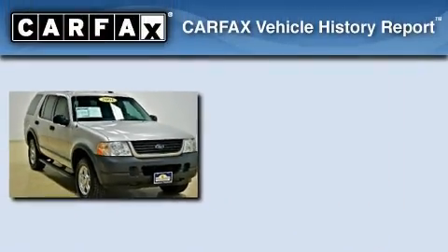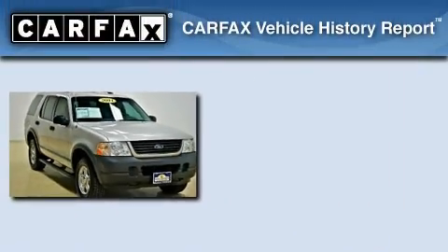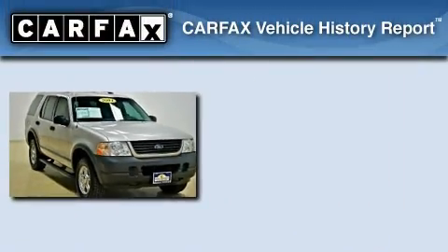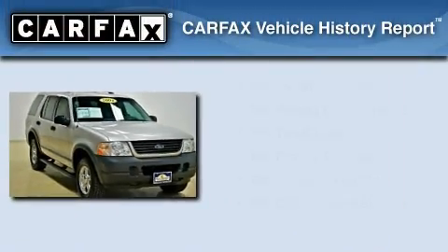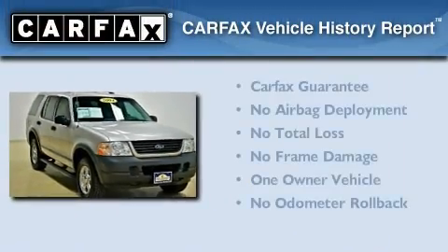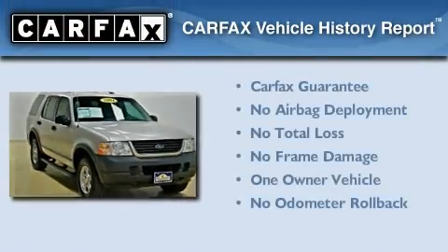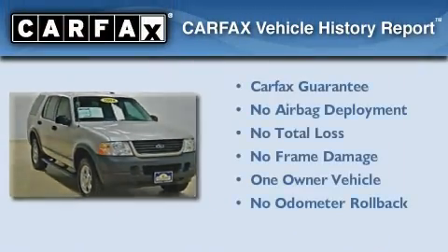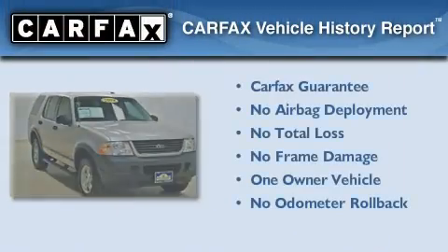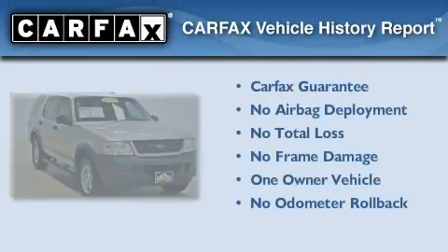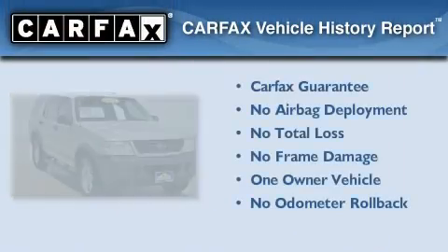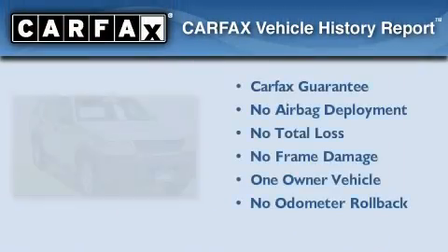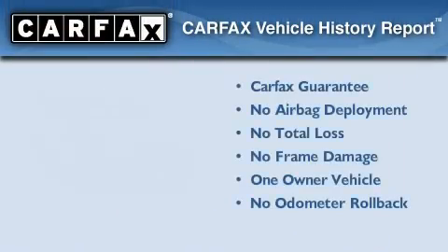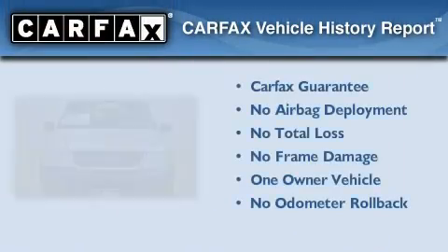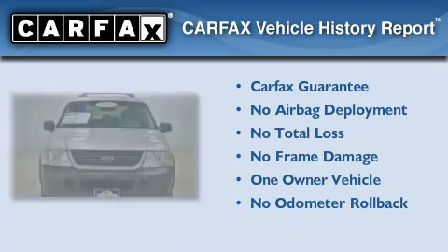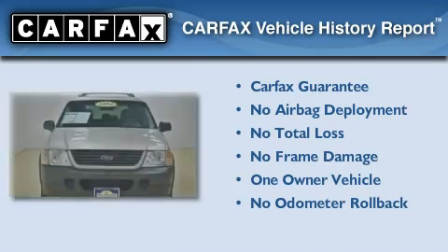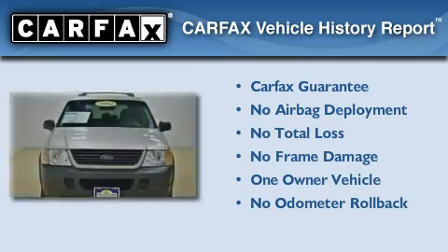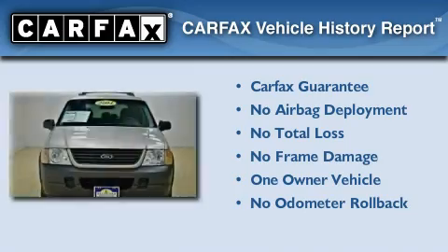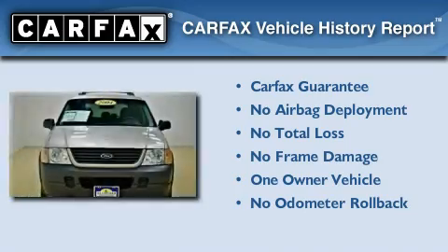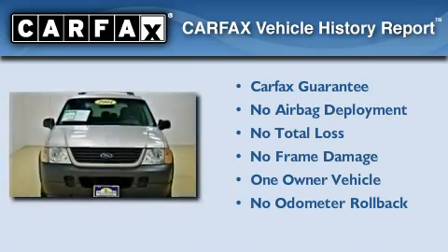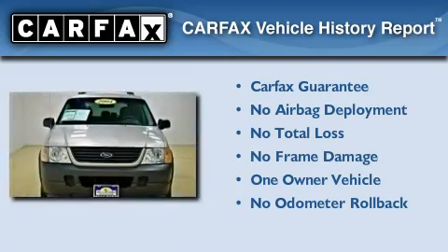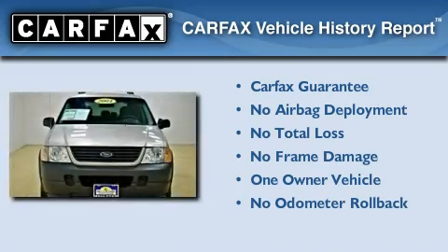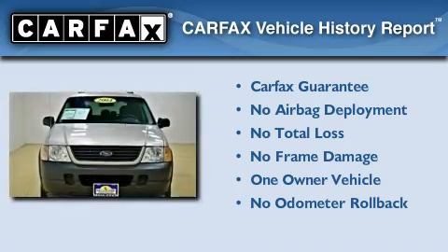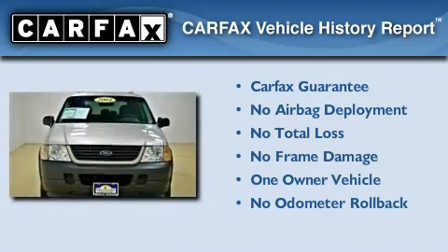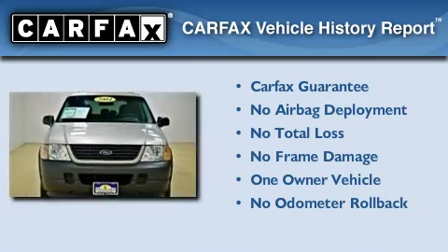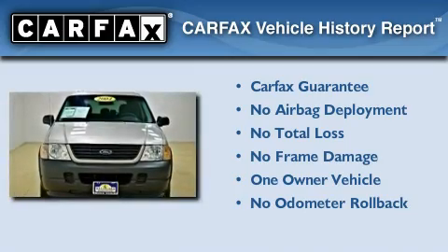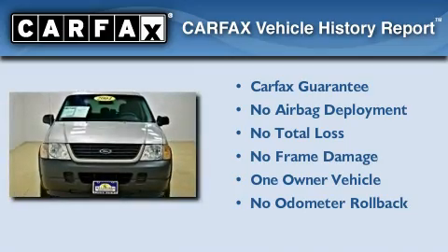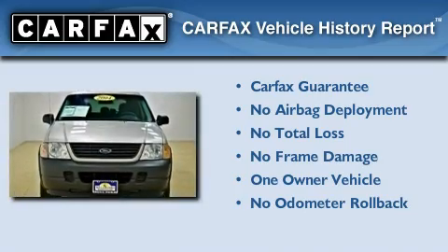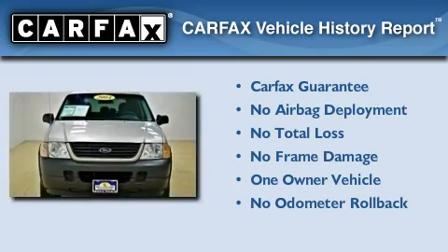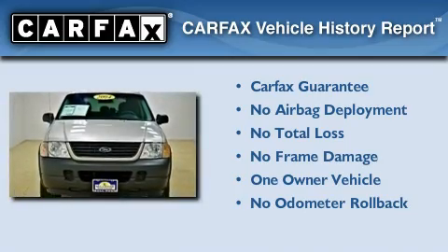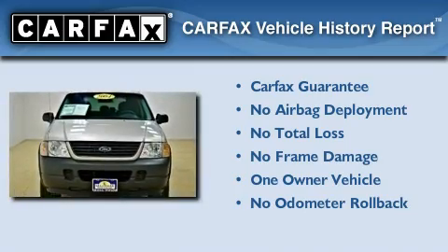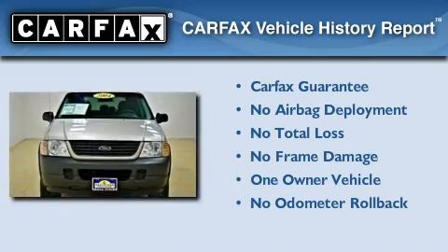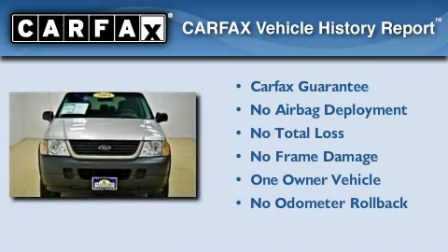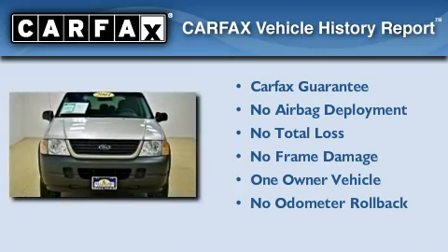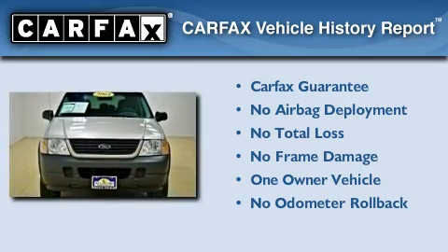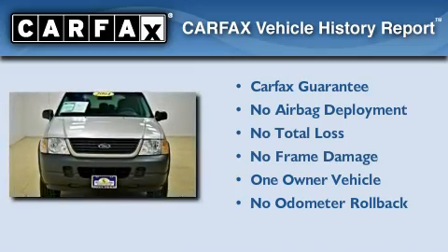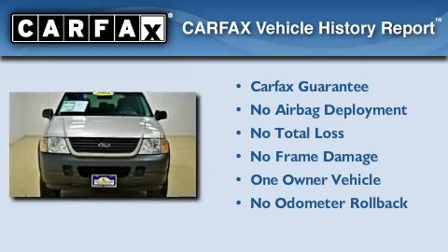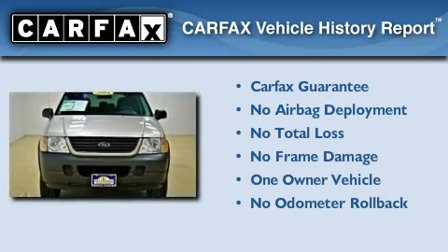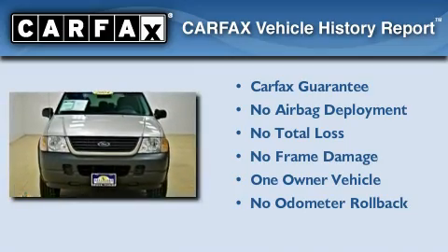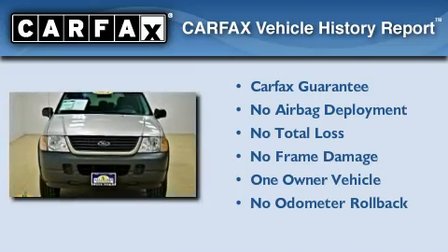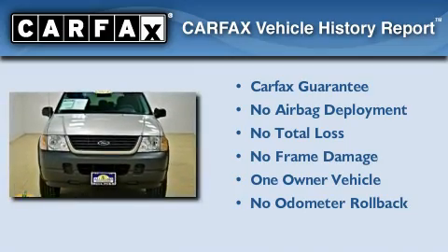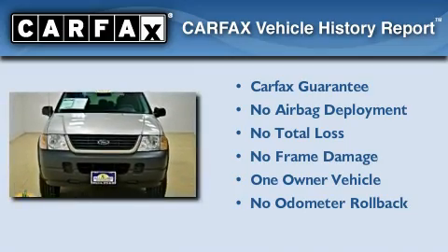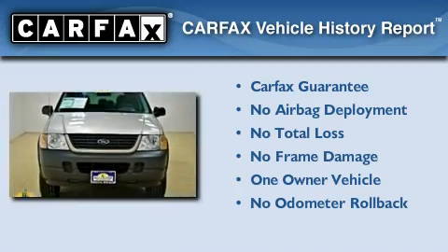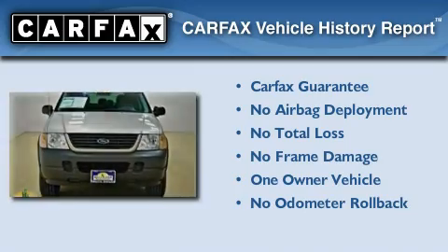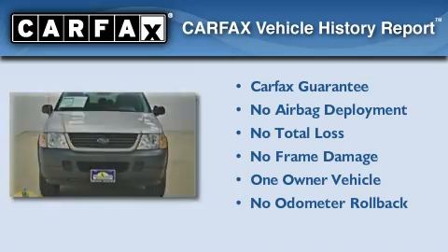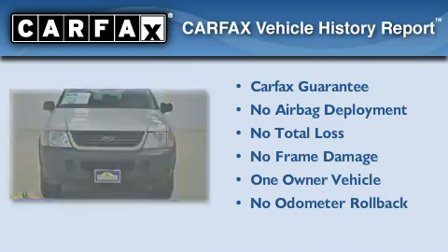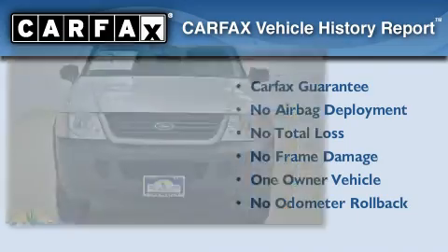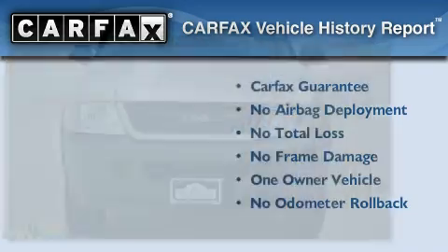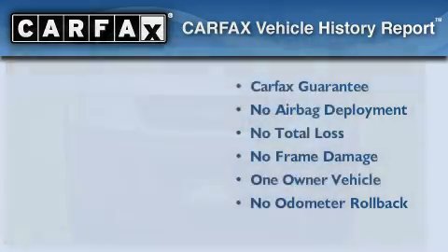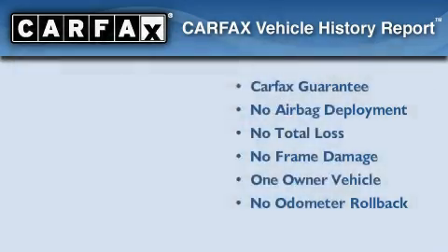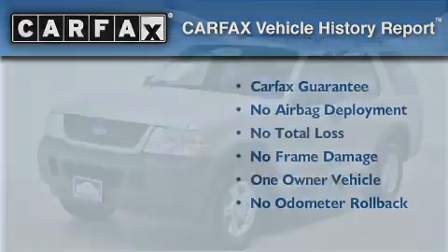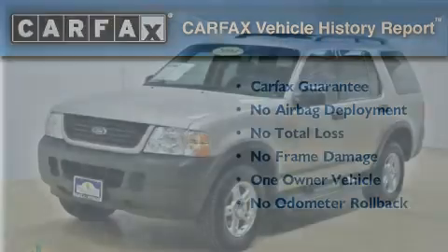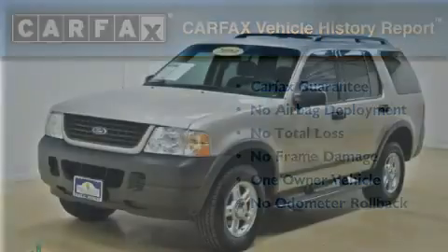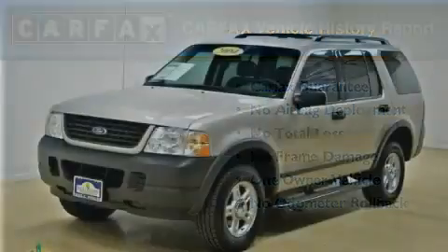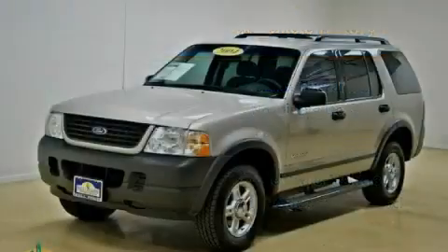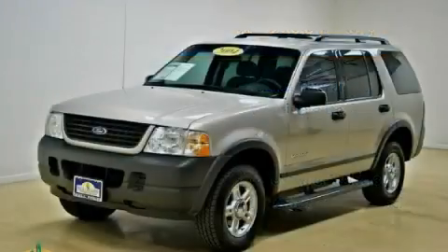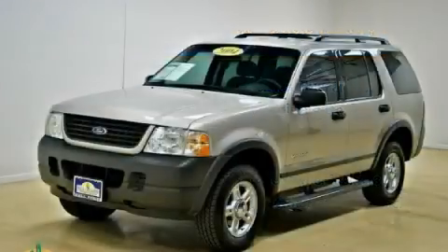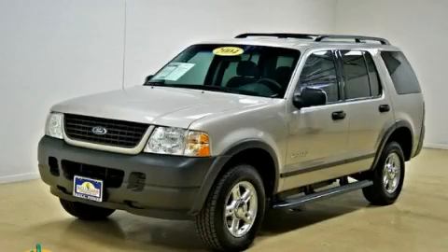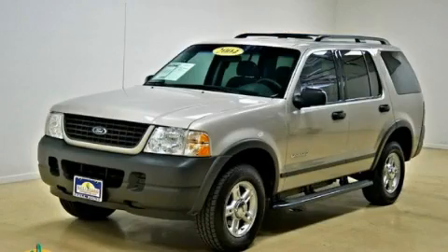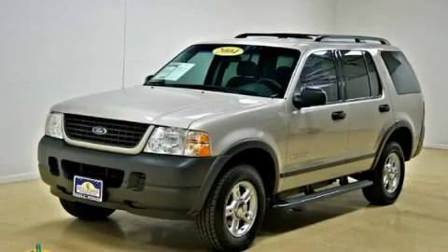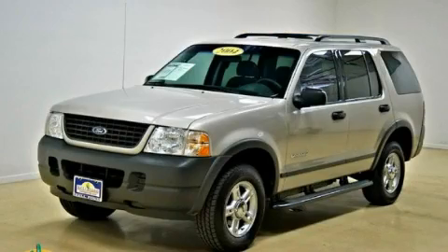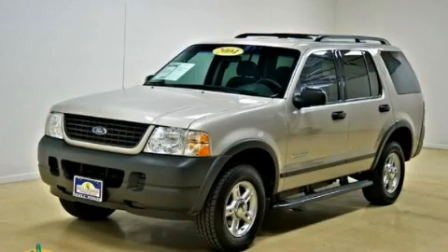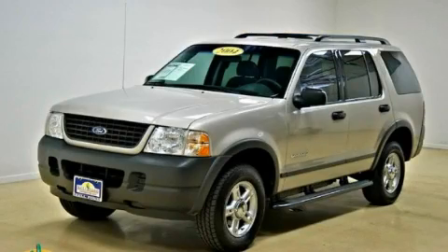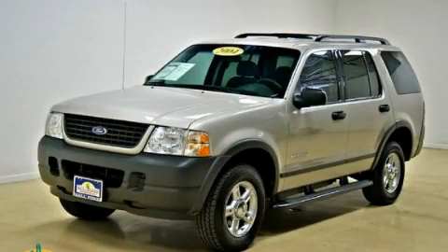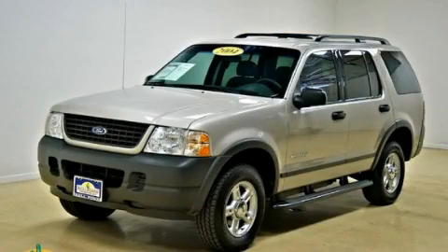This Ford has had only one owner and it qualifies for the Carfax buy-back guarantee. Contact us today to arrange your test drive.